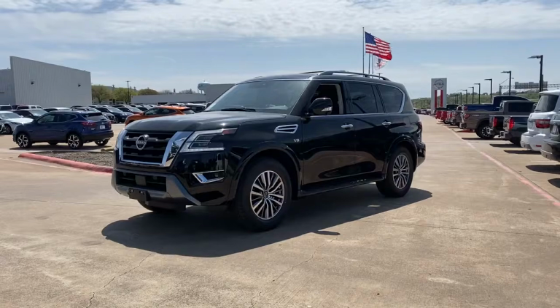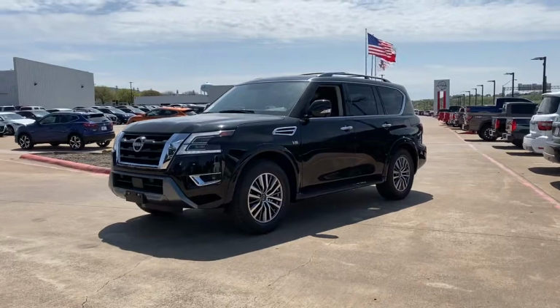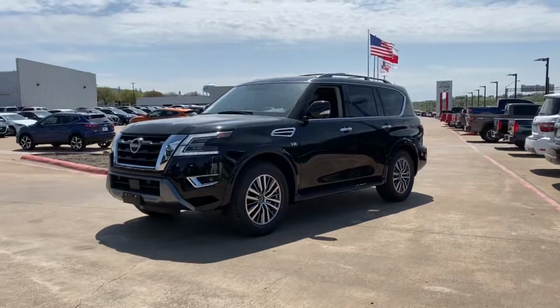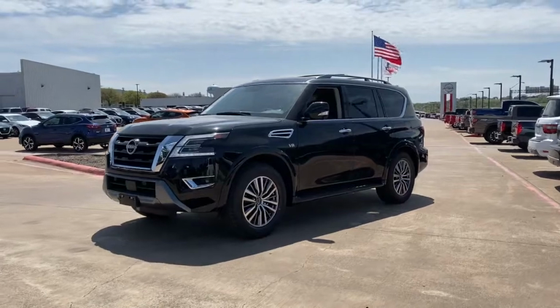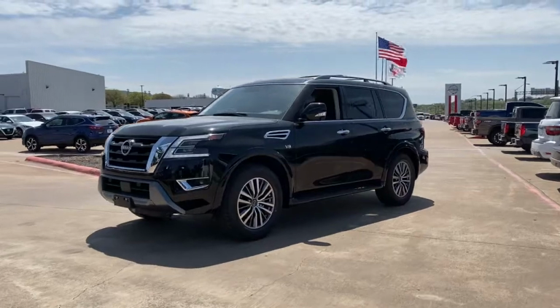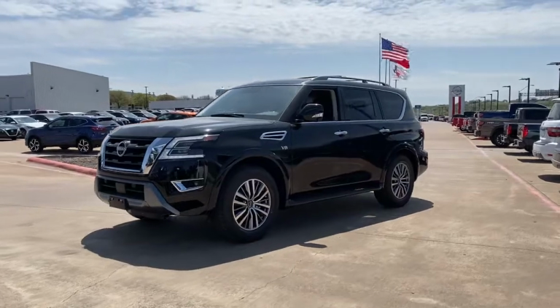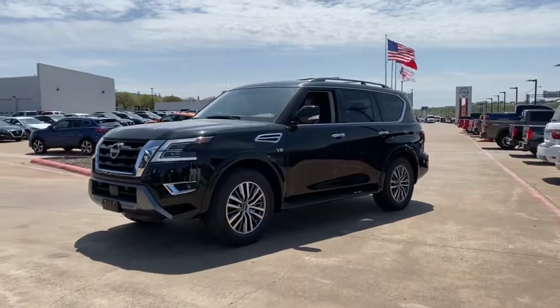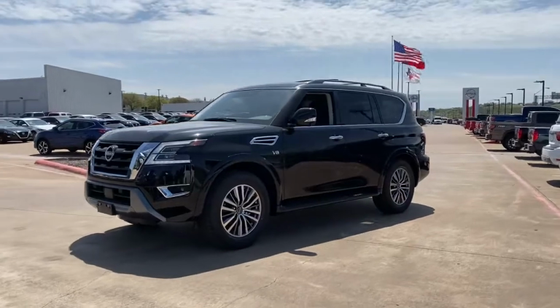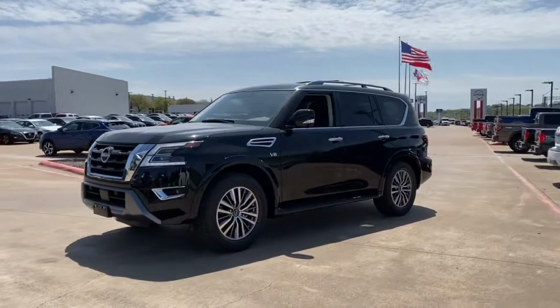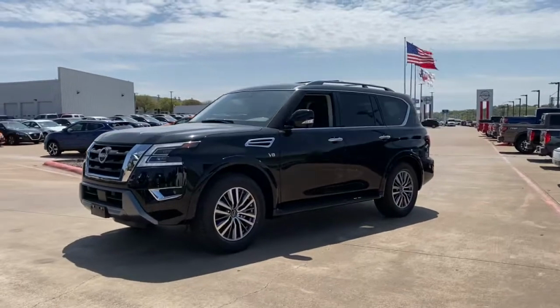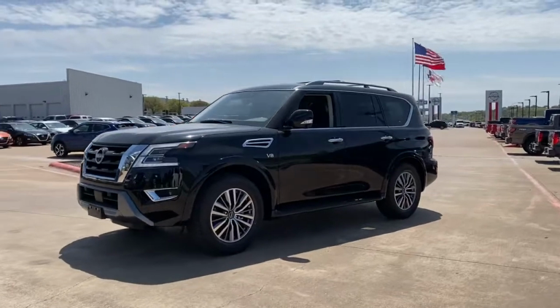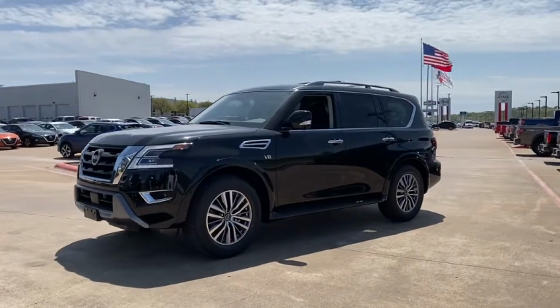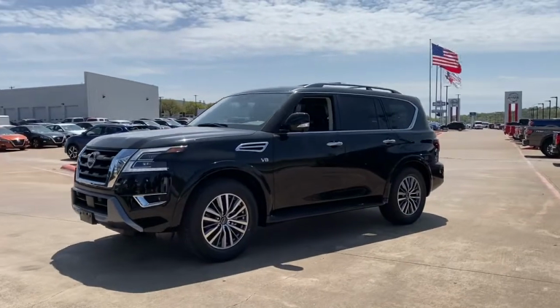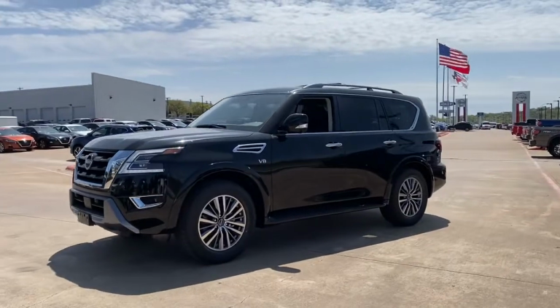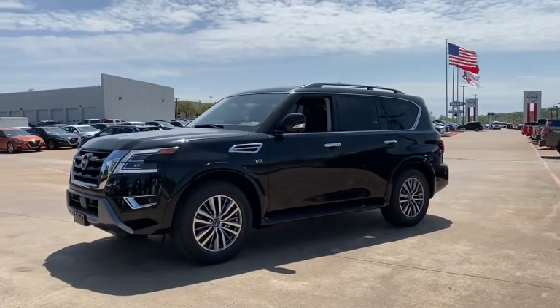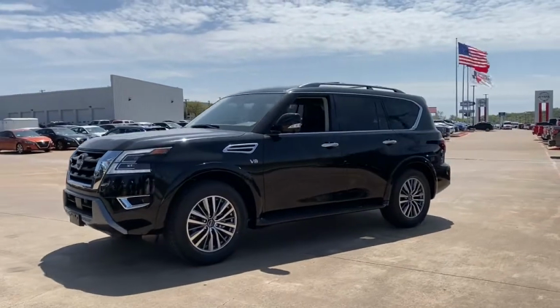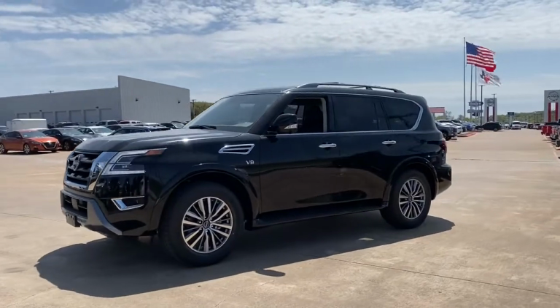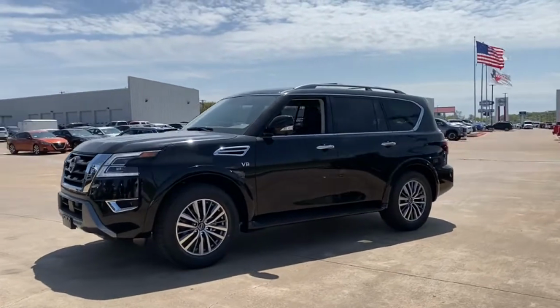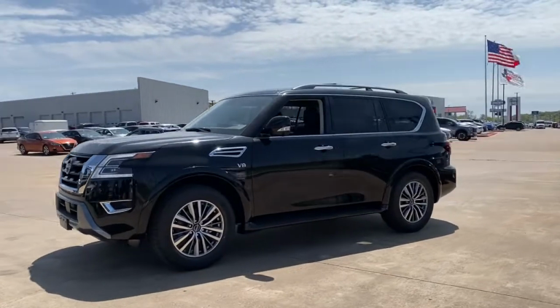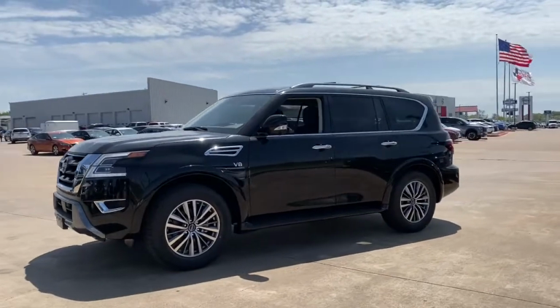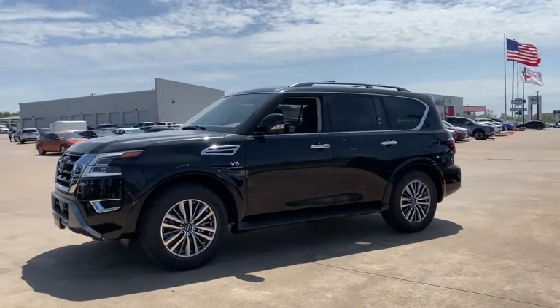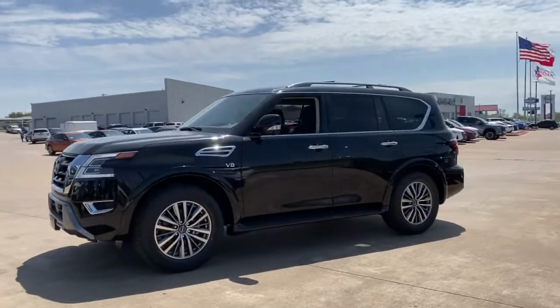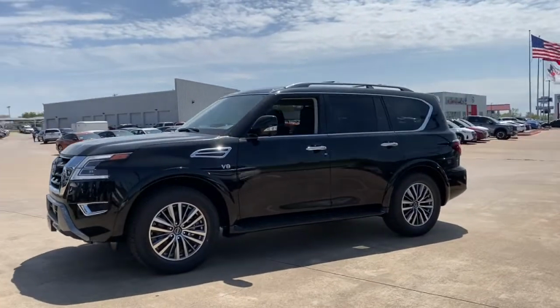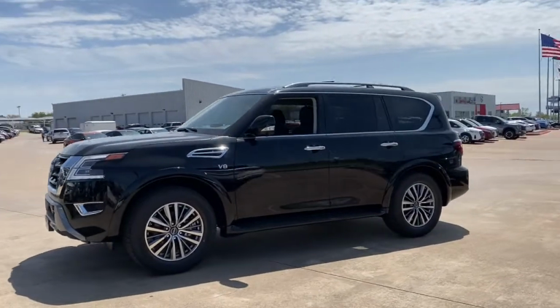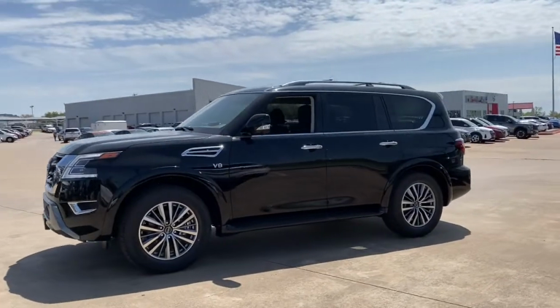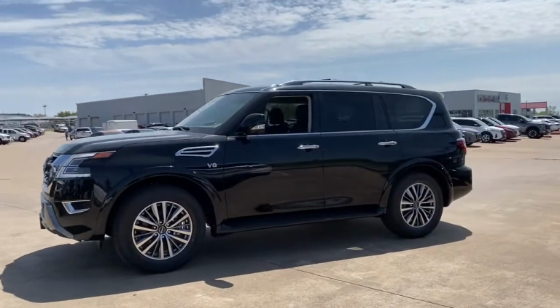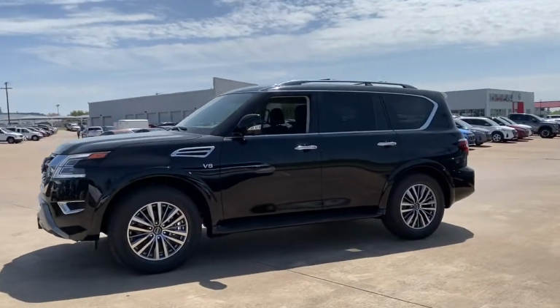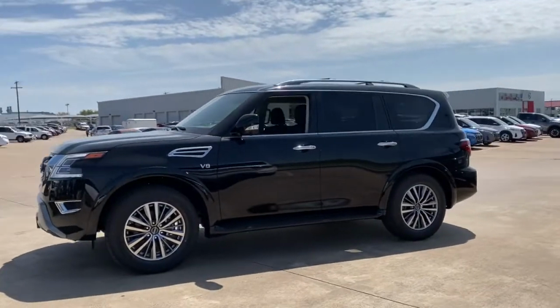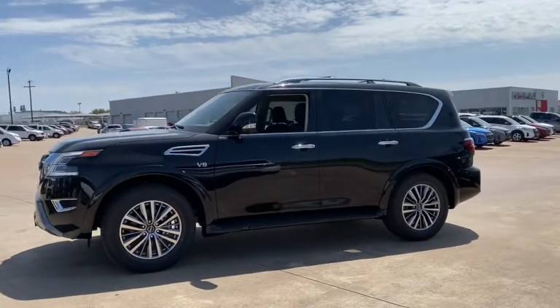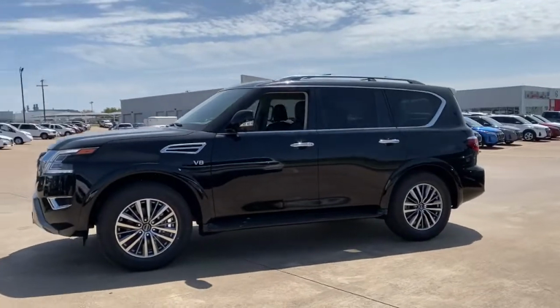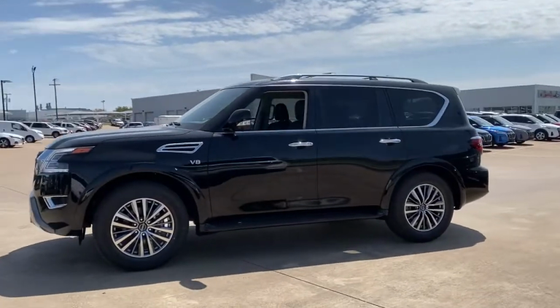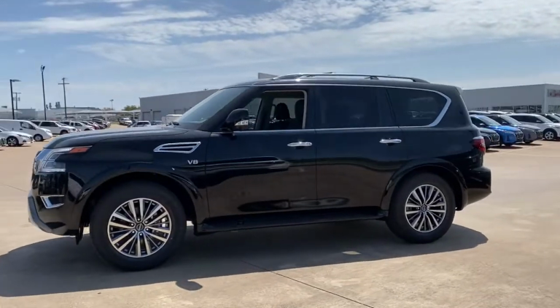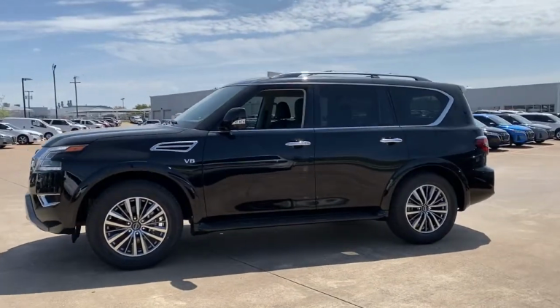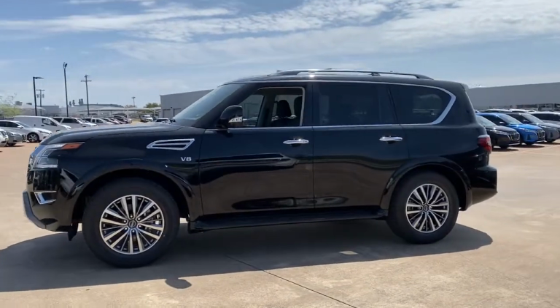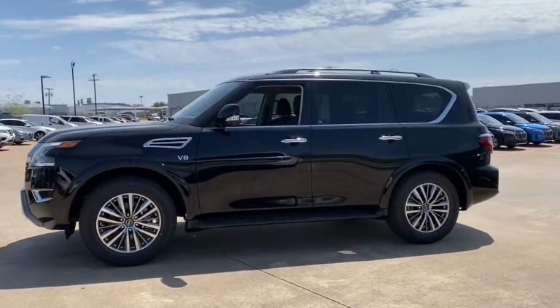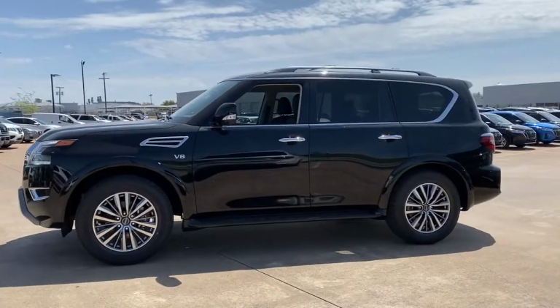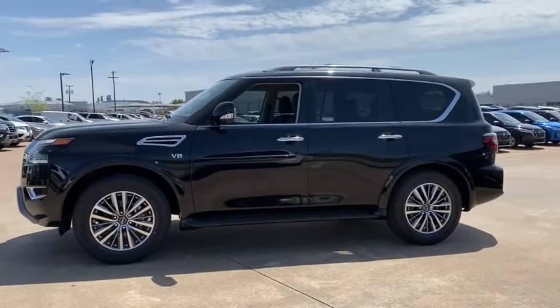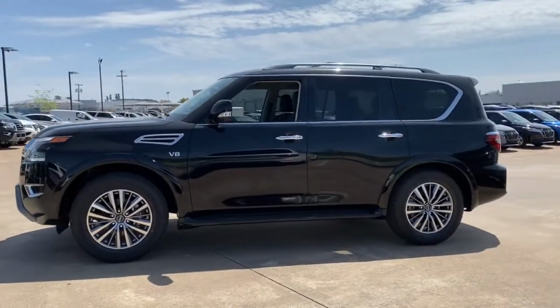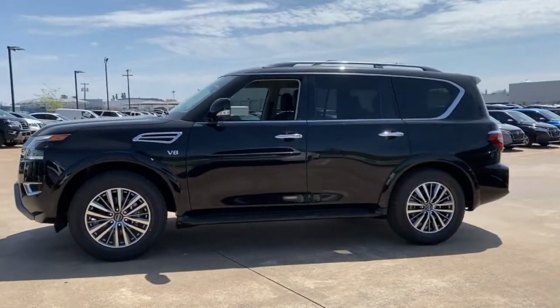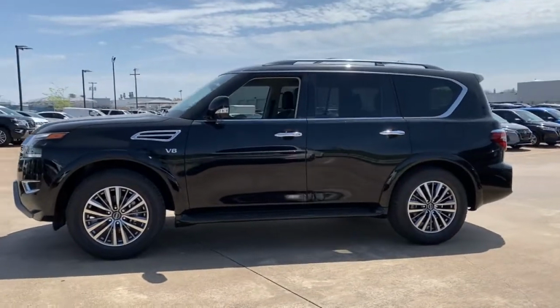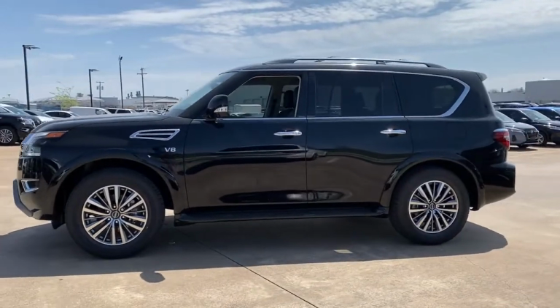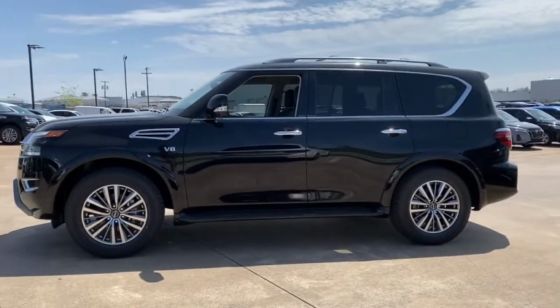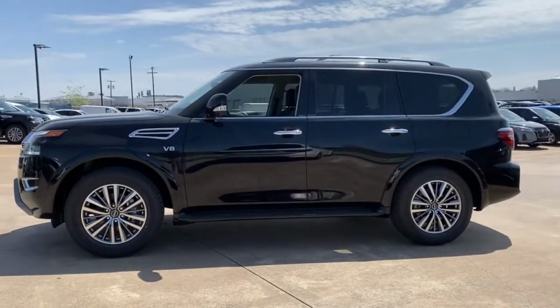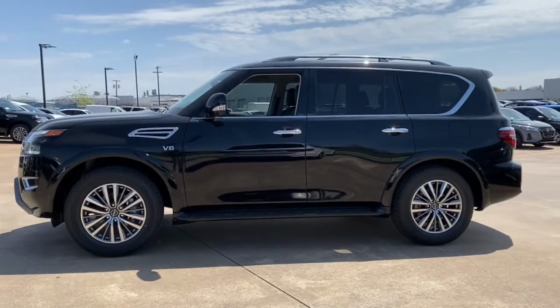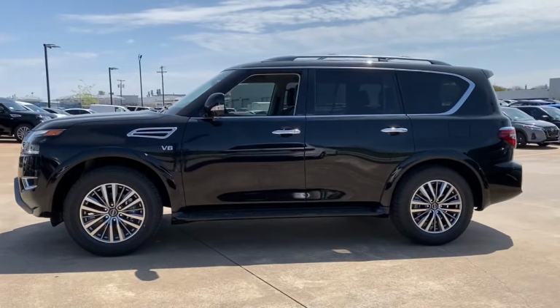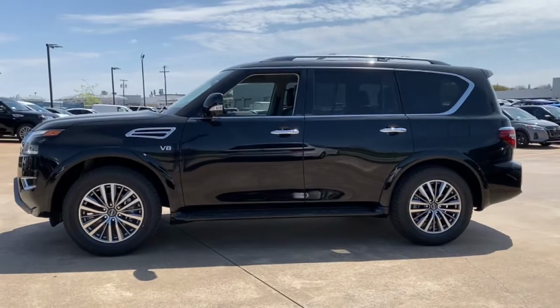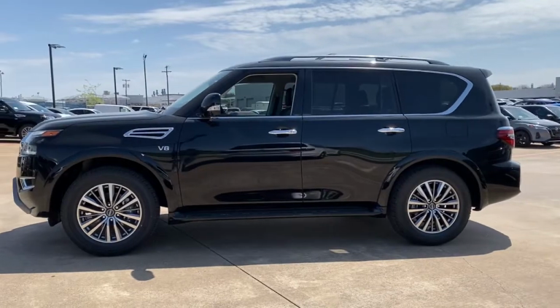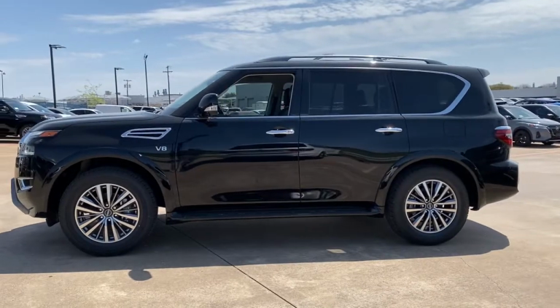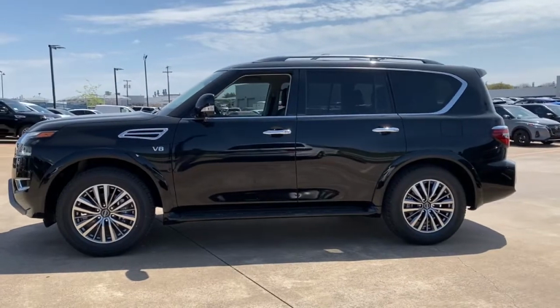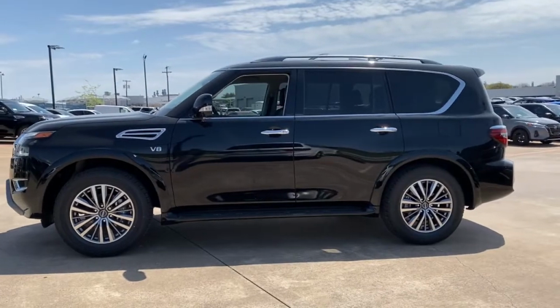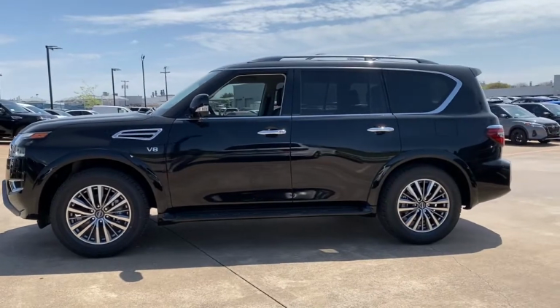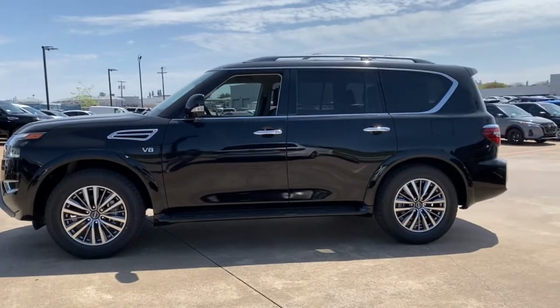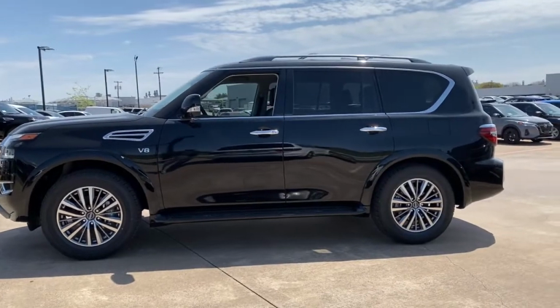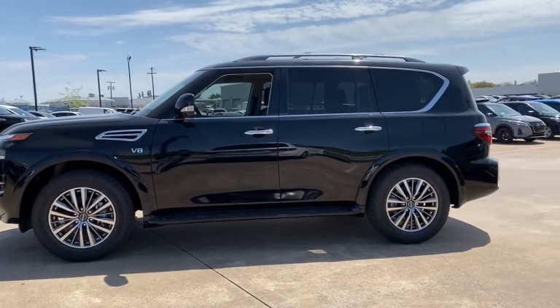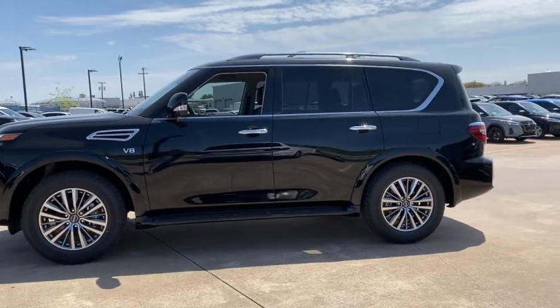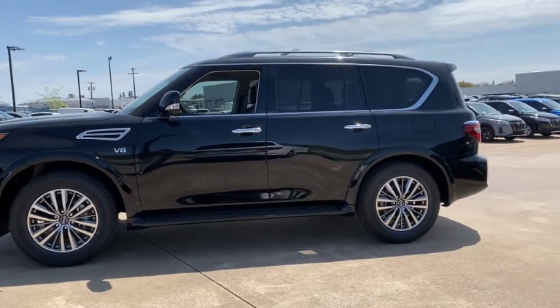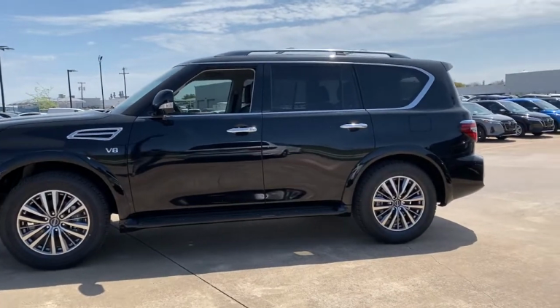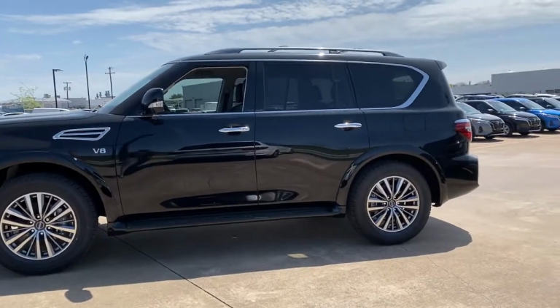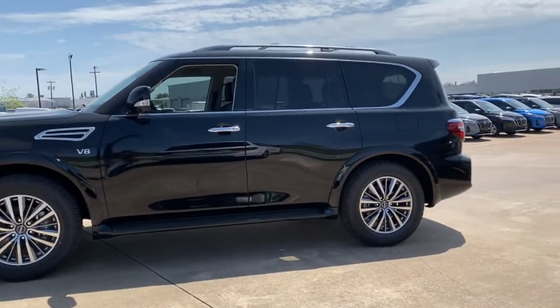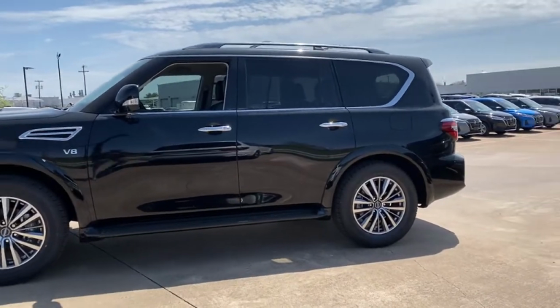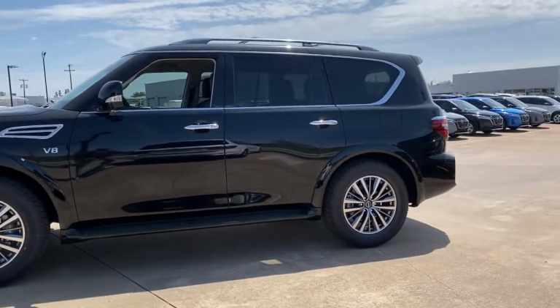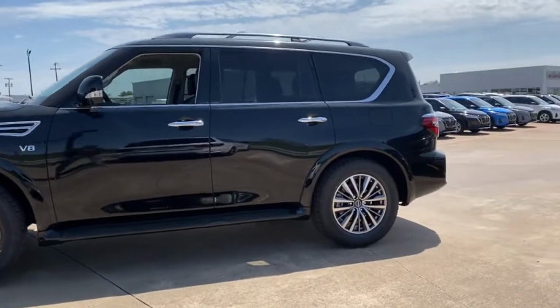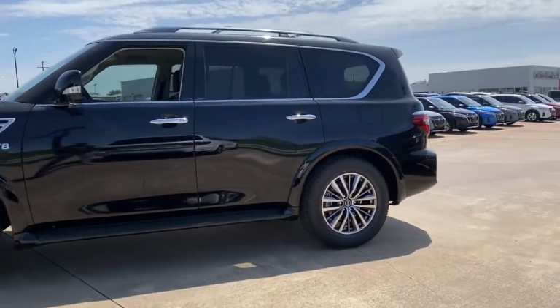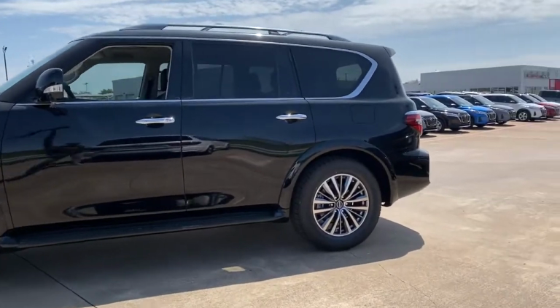Introducing the 2021 Nissan Armada. Get into this upscale Armada and let the adventure begin.